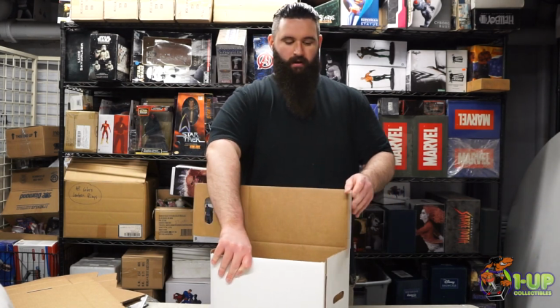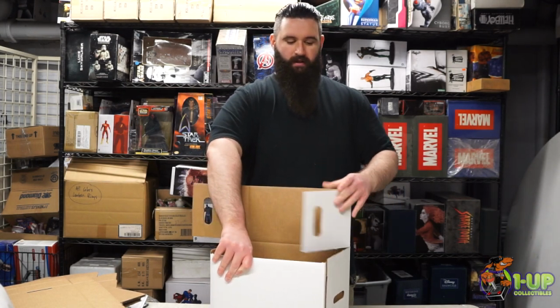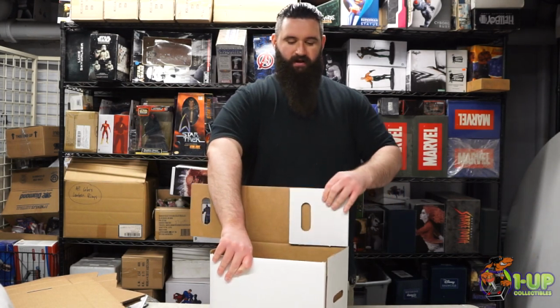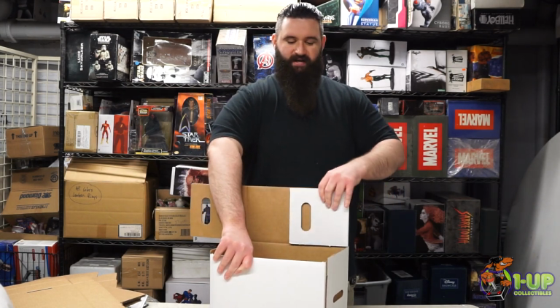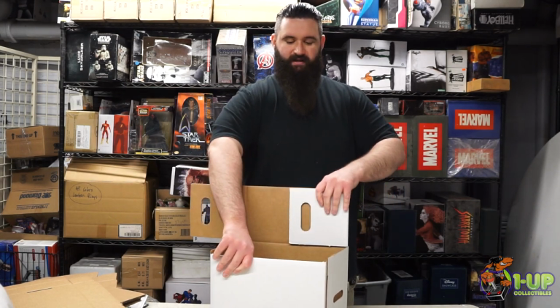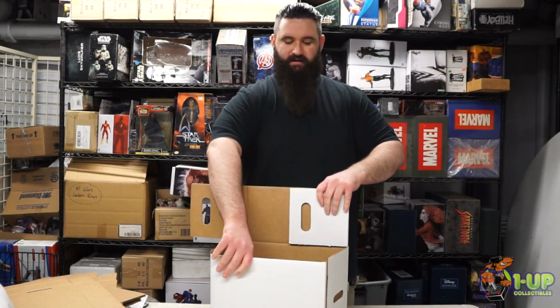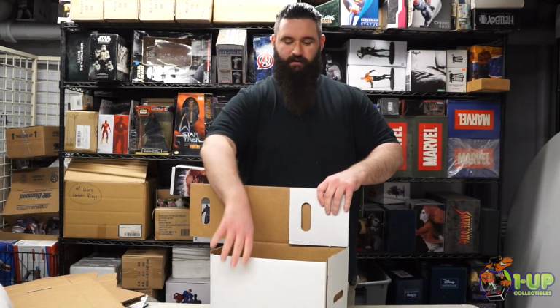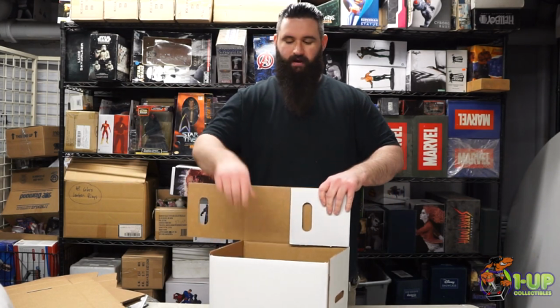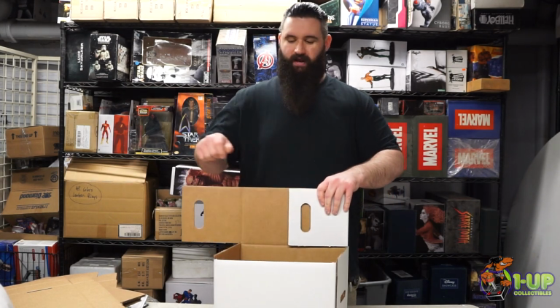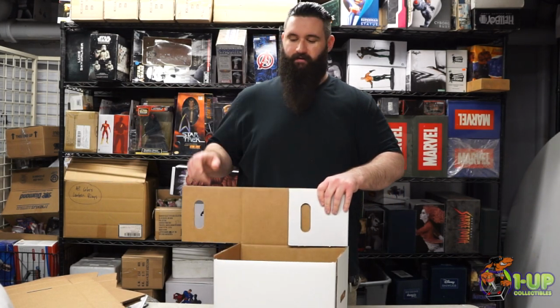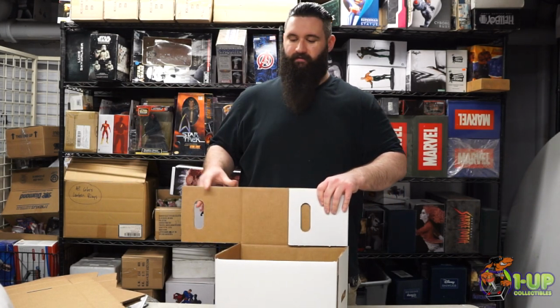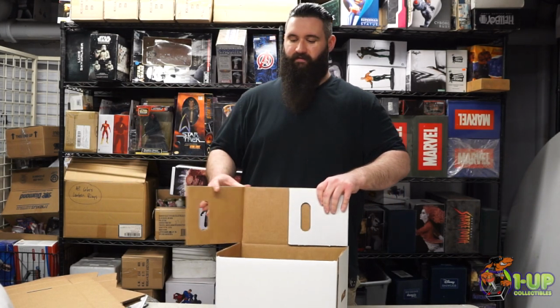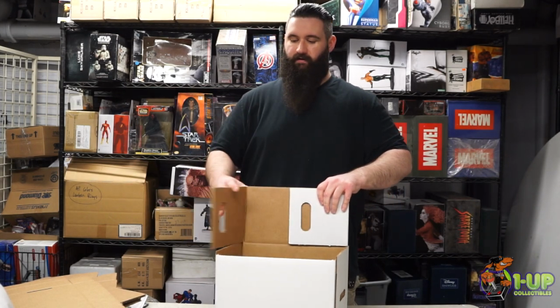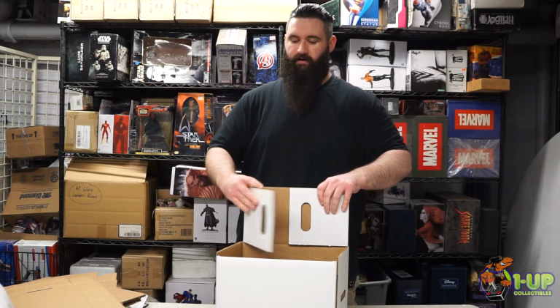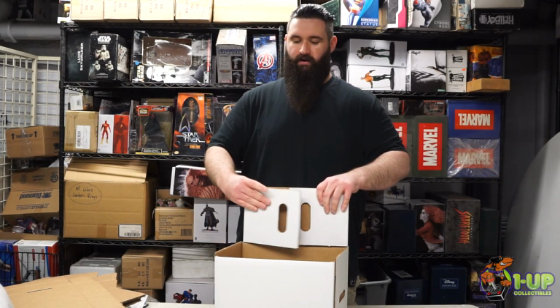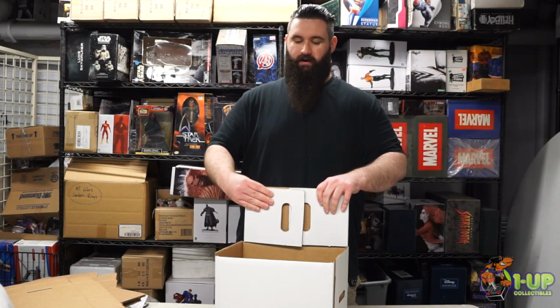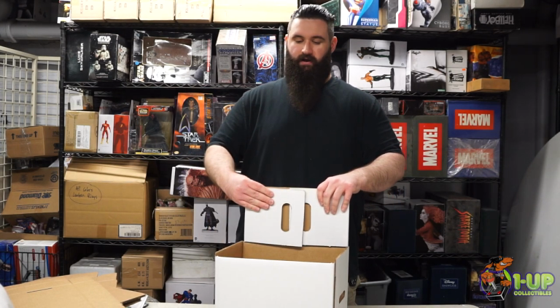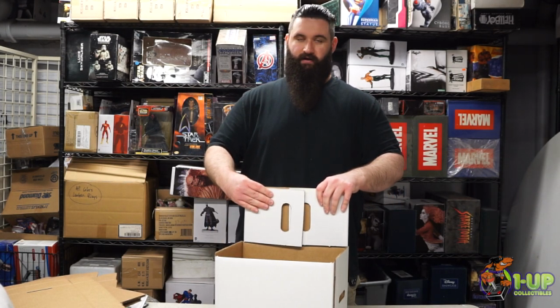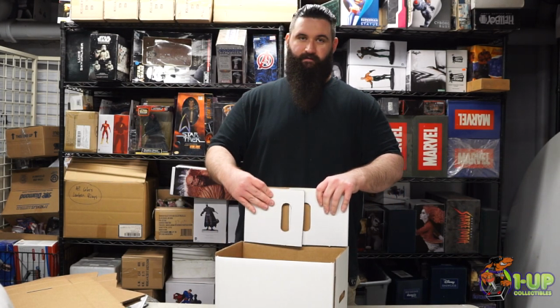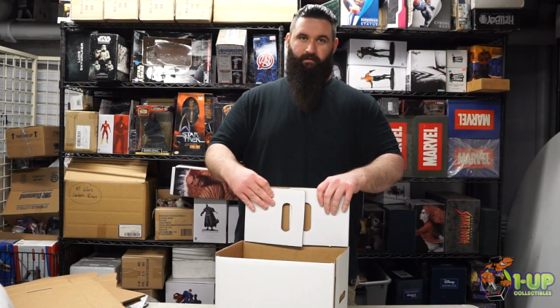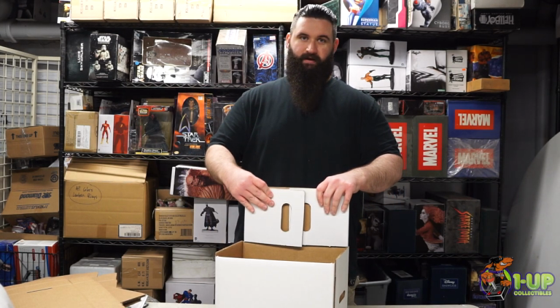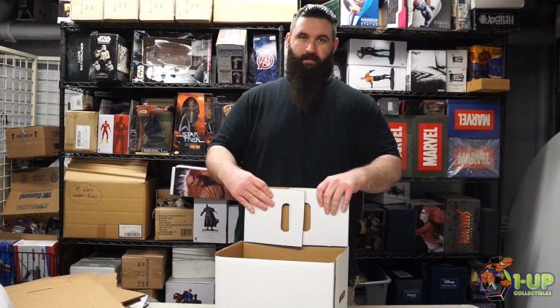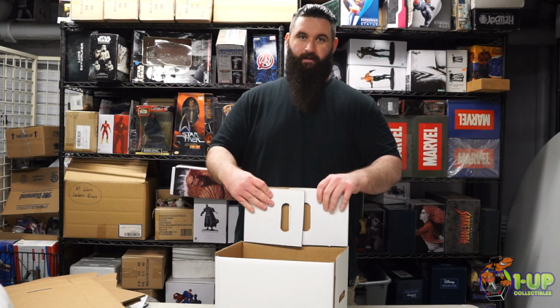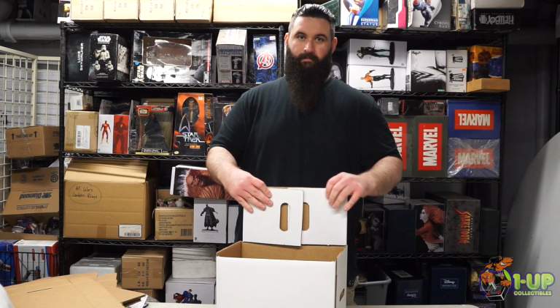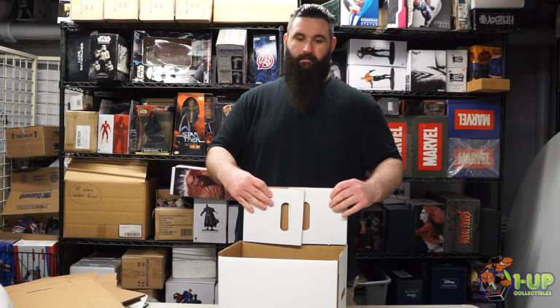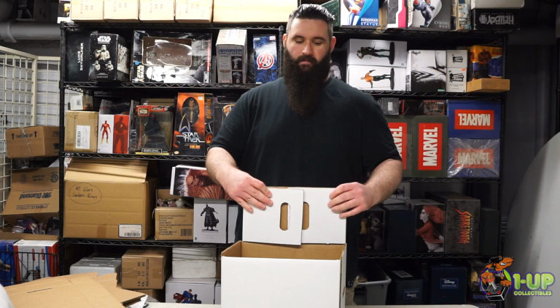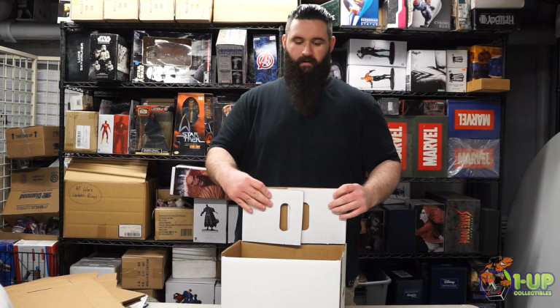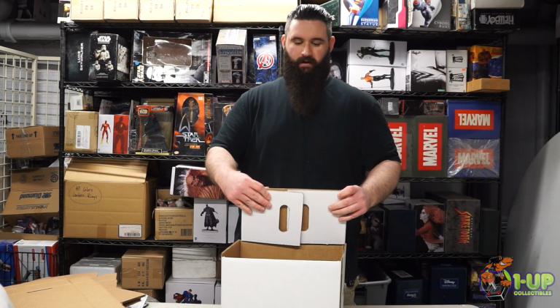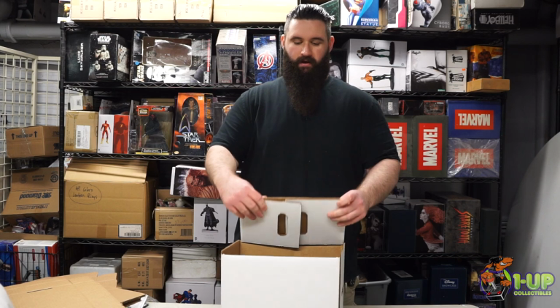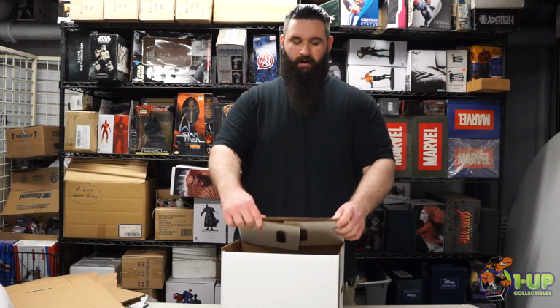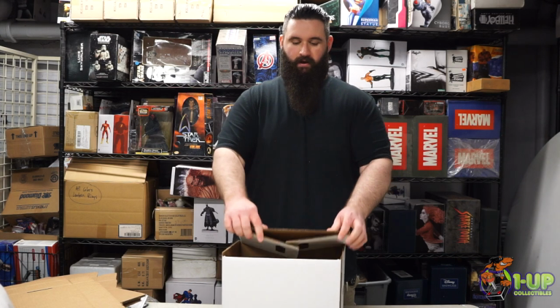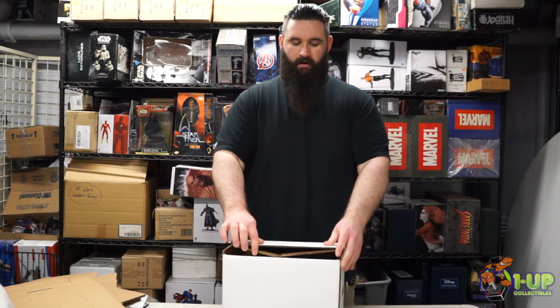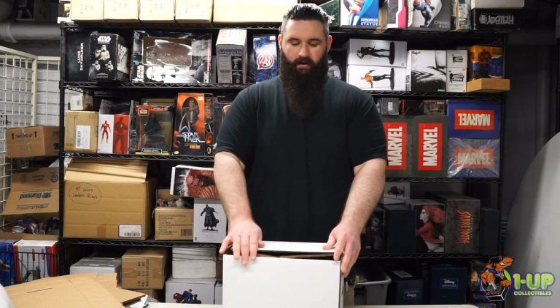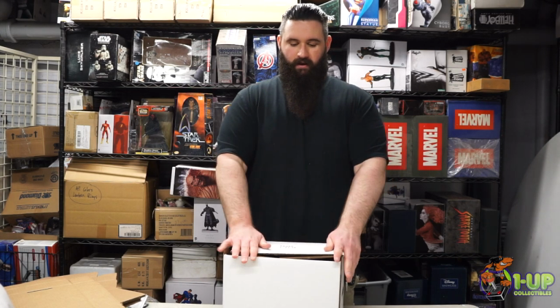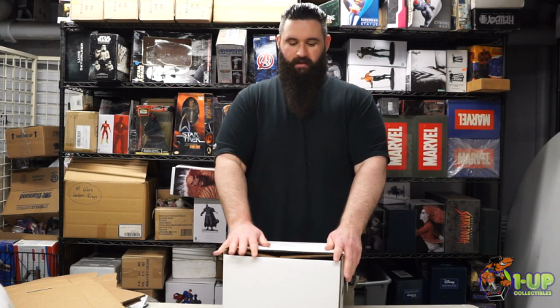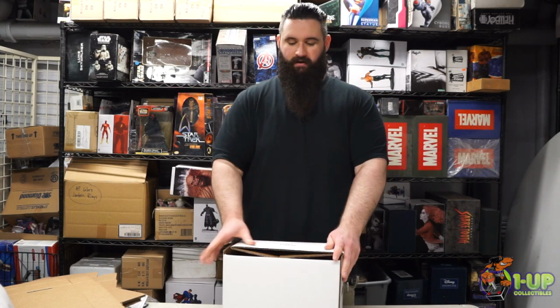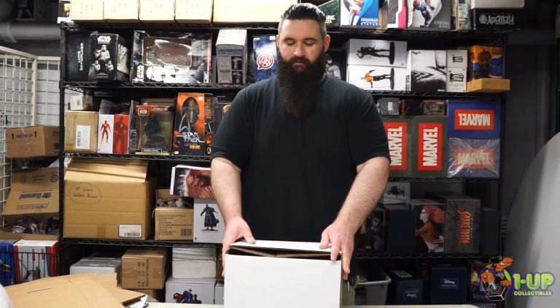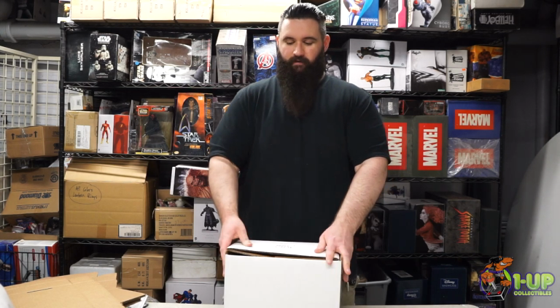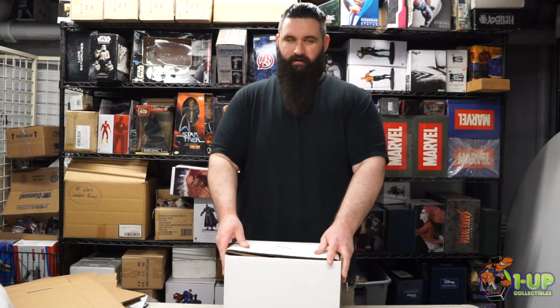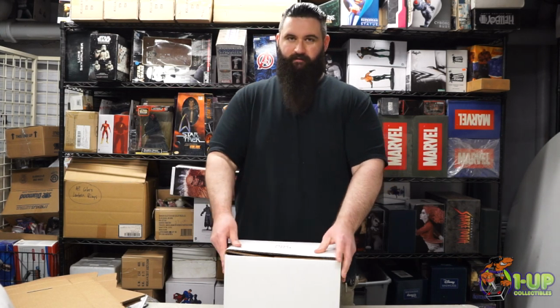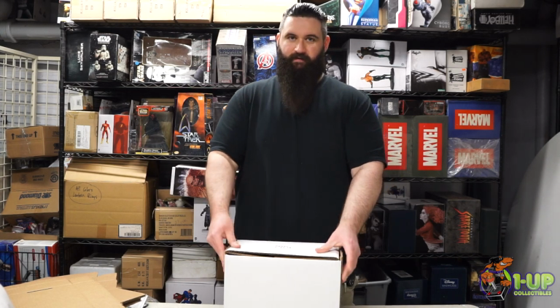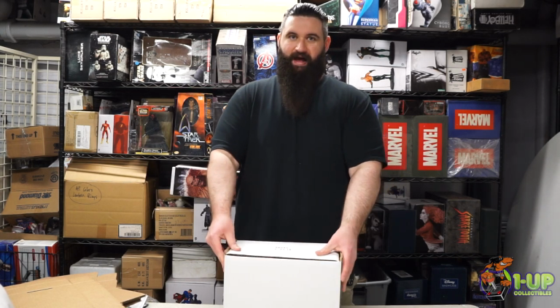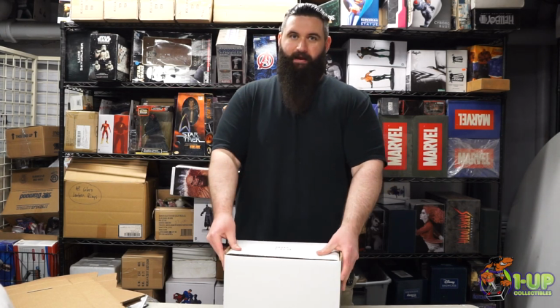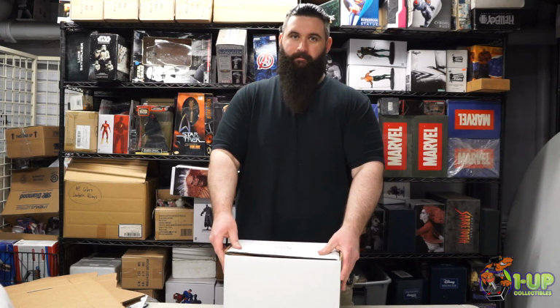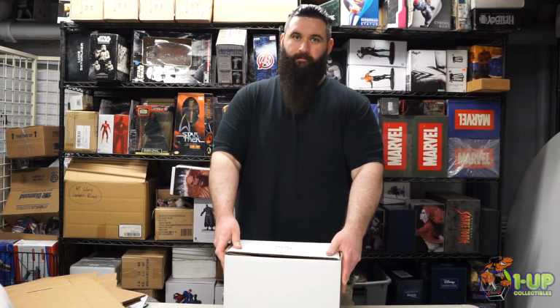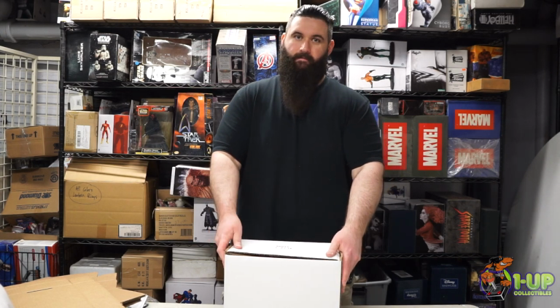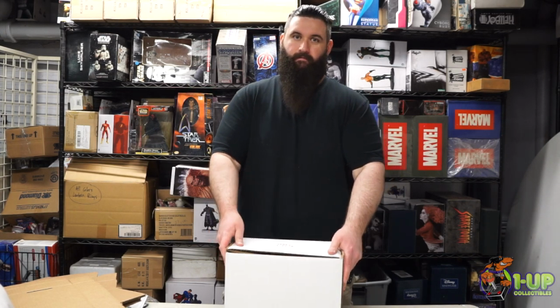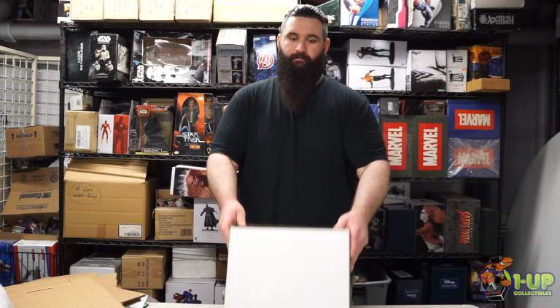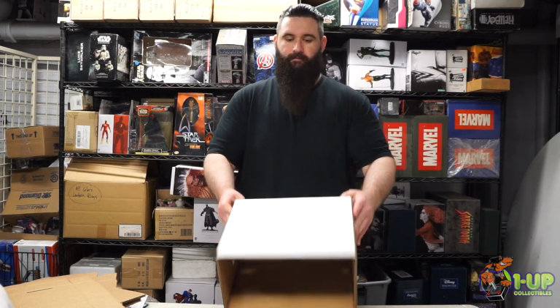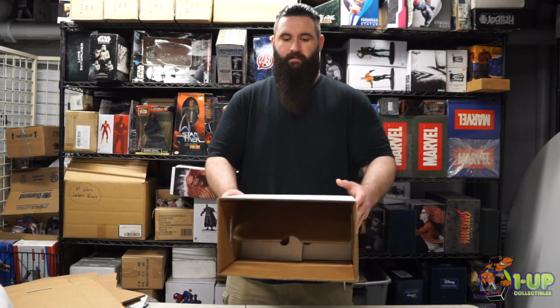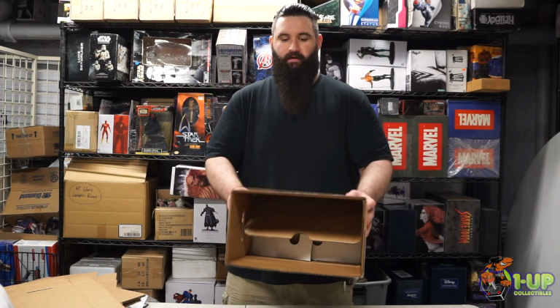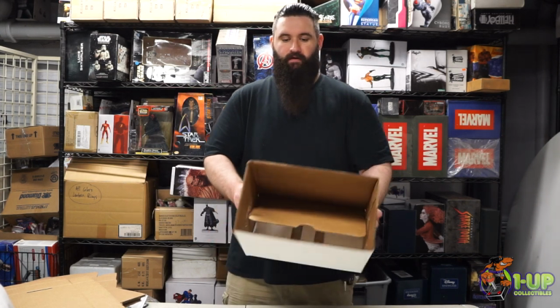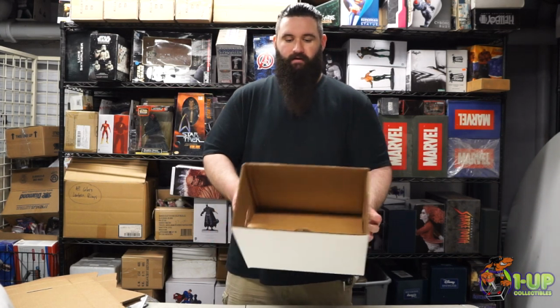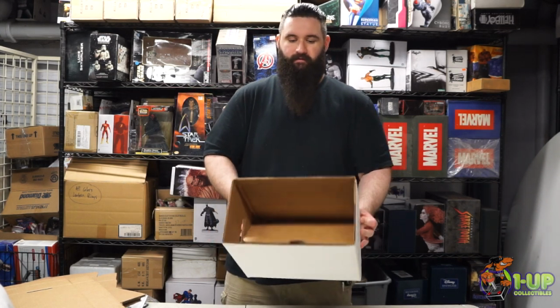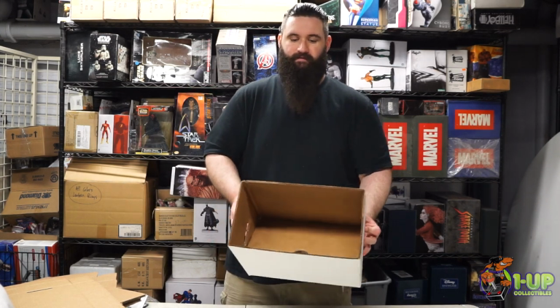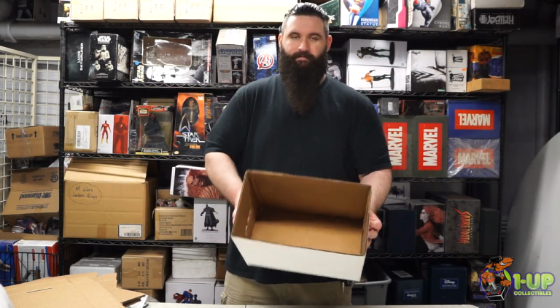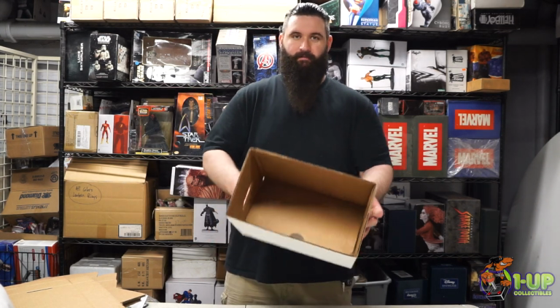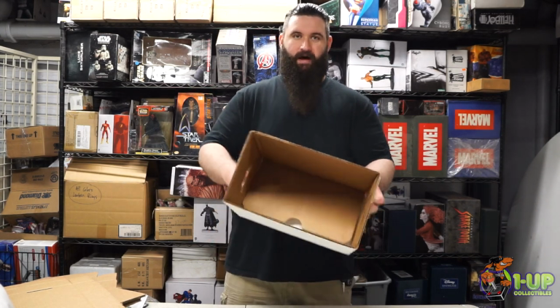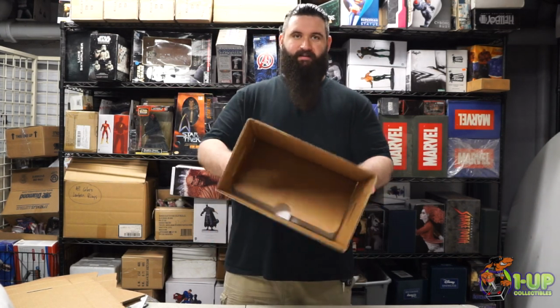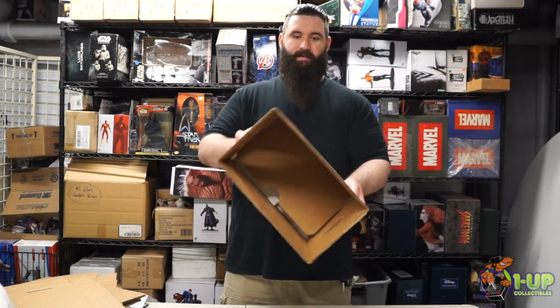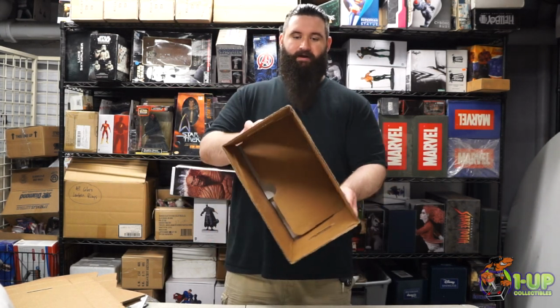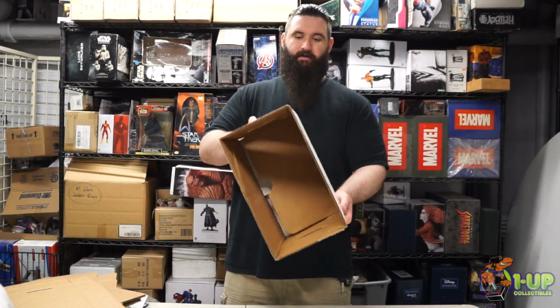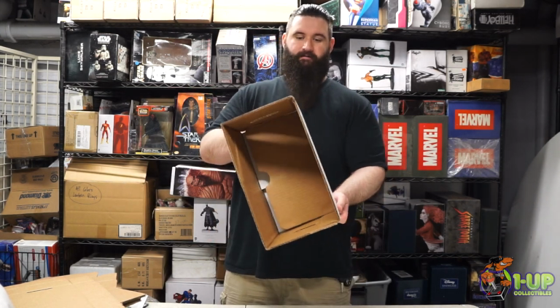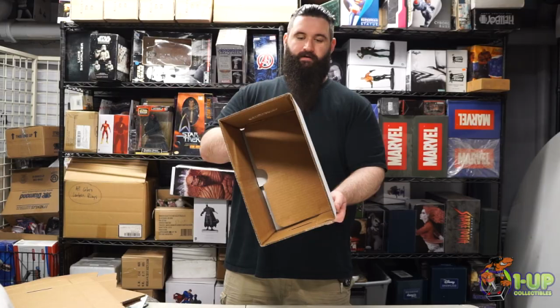Then you take the two handles and you fold them in, and then you fold it flat. Flip the box back over.